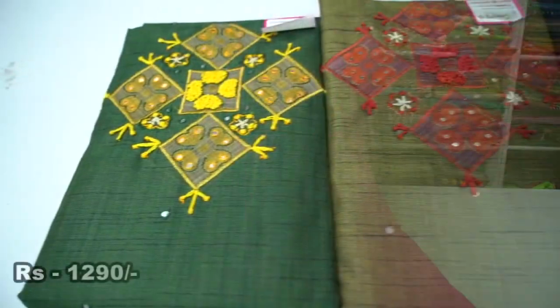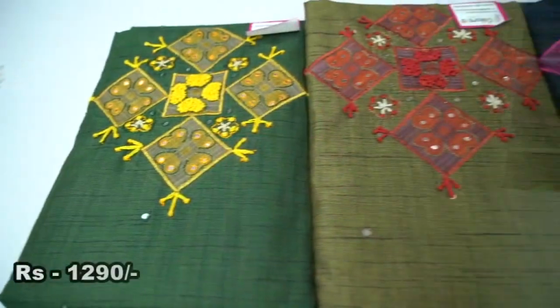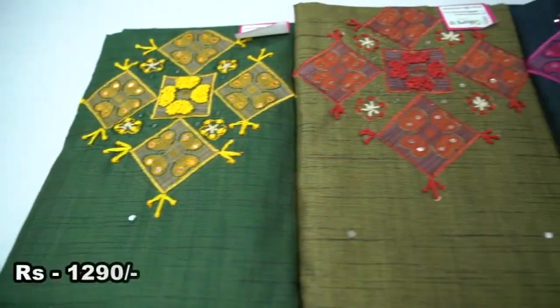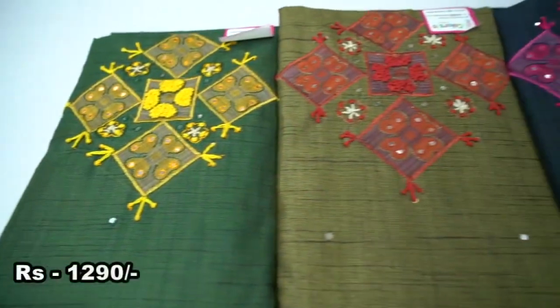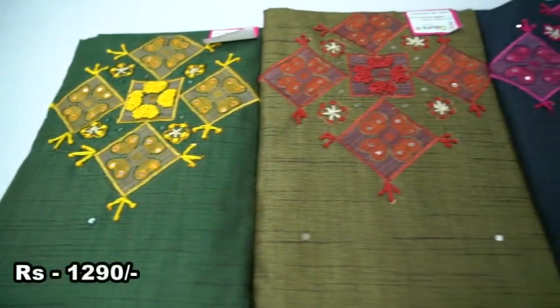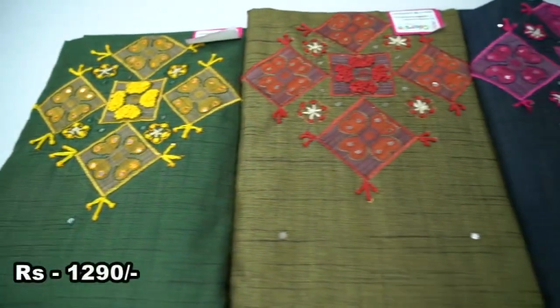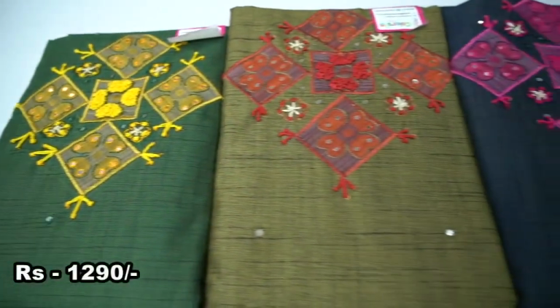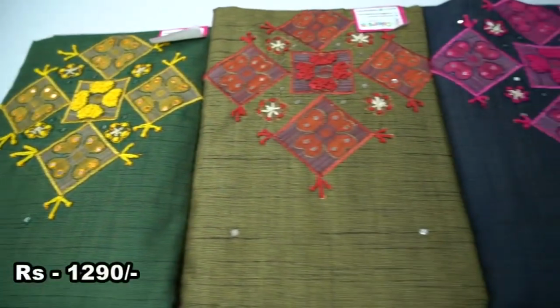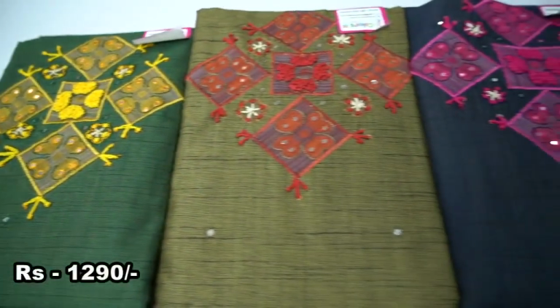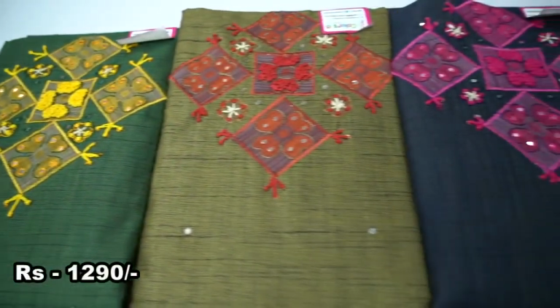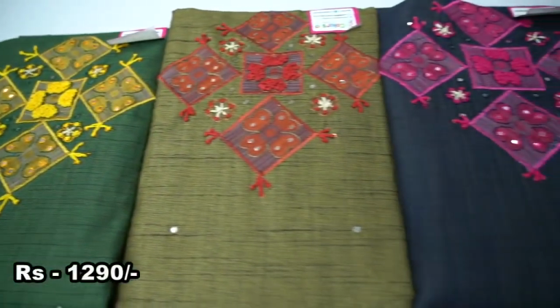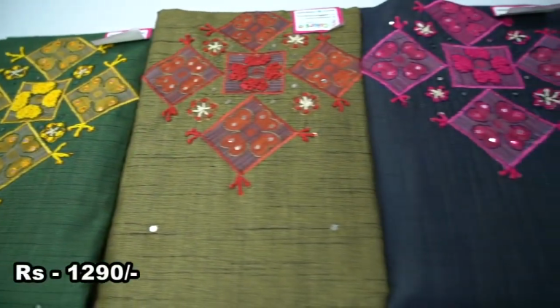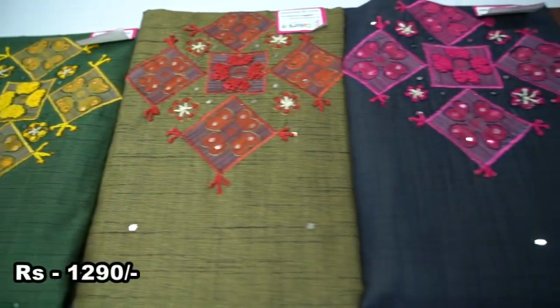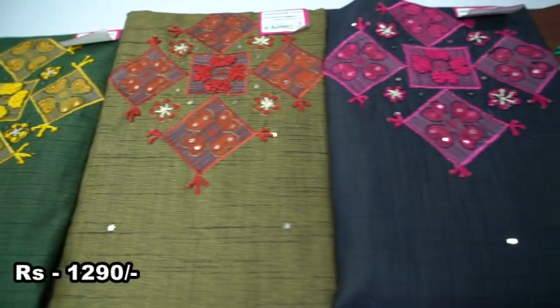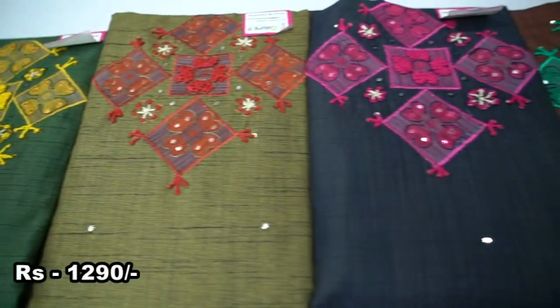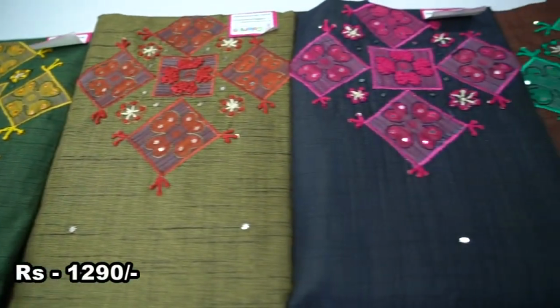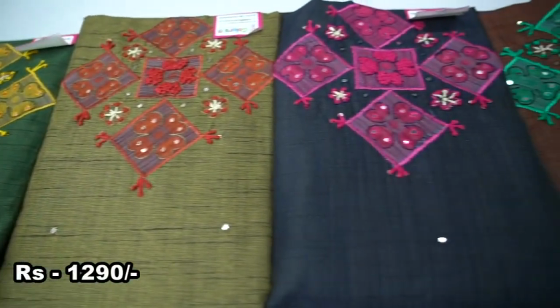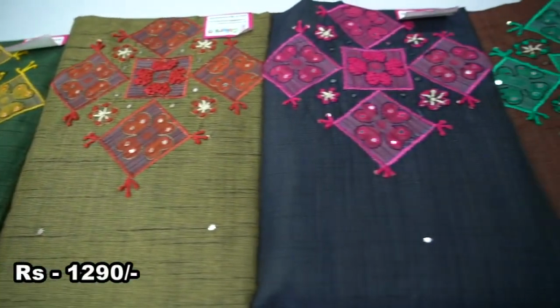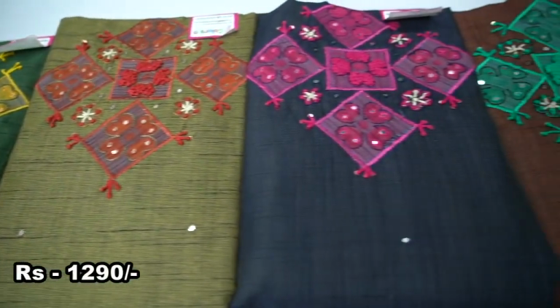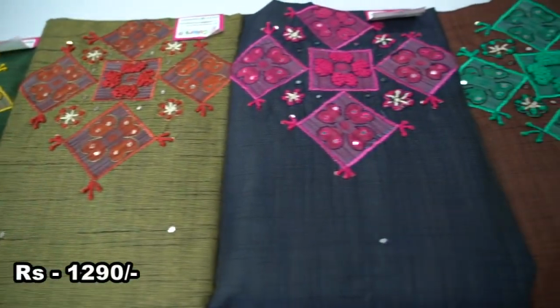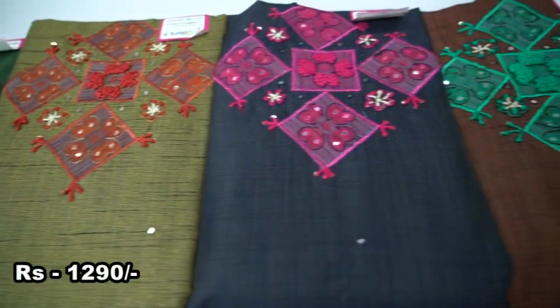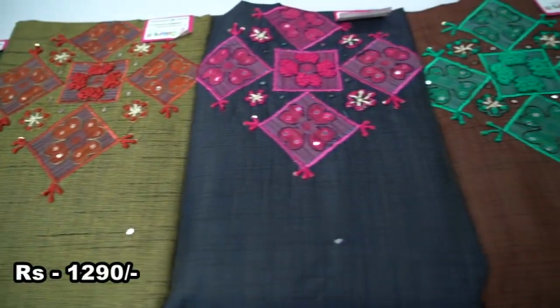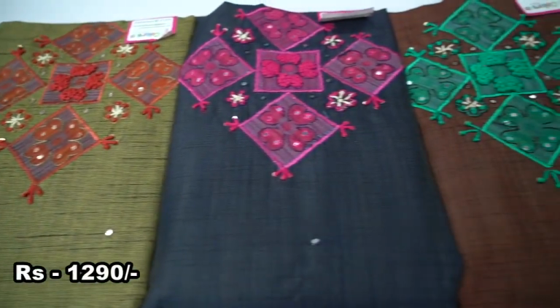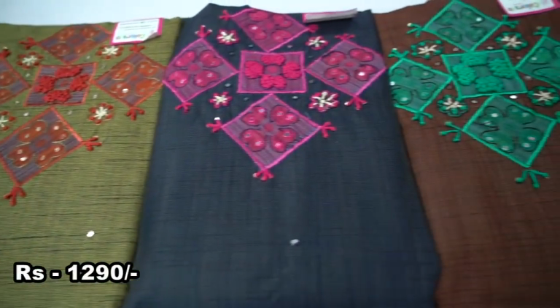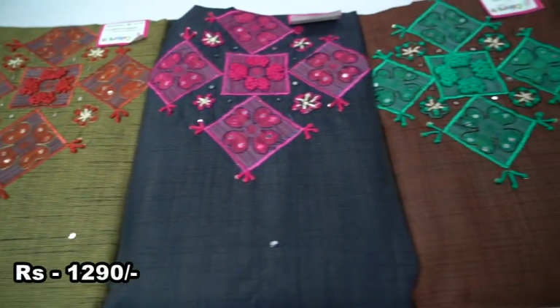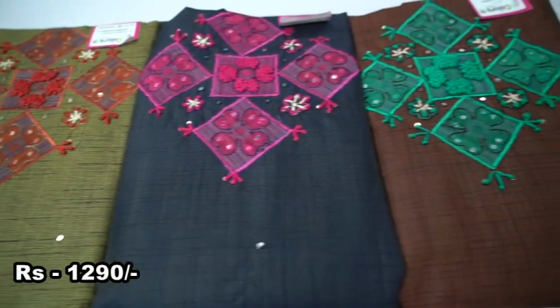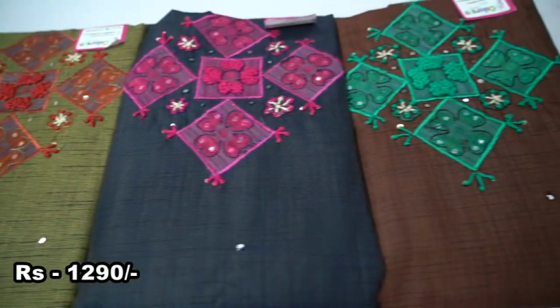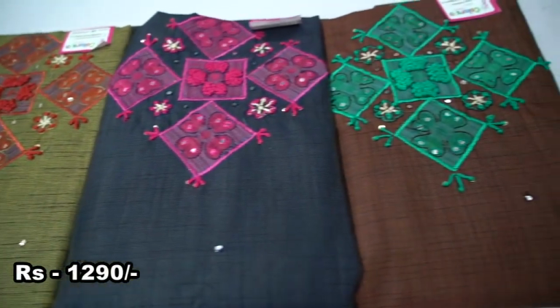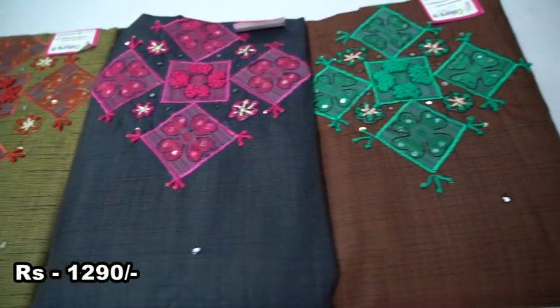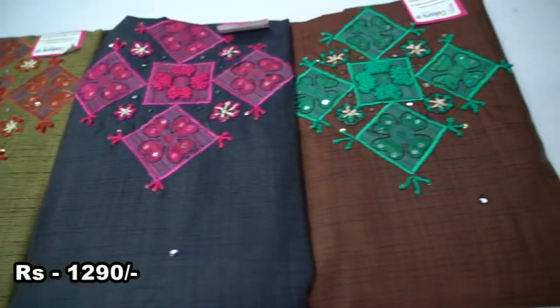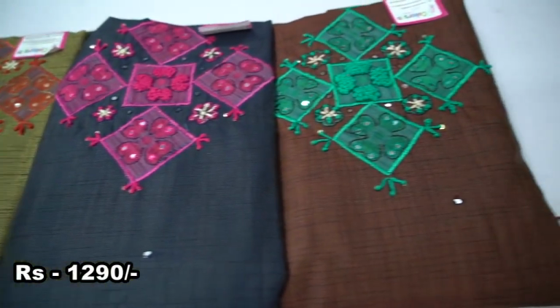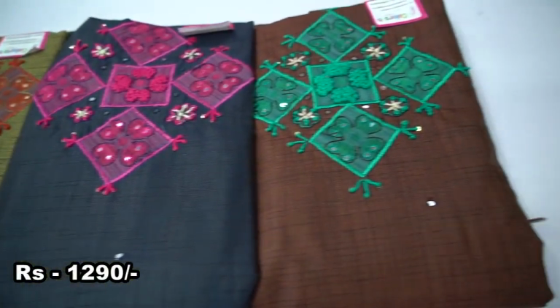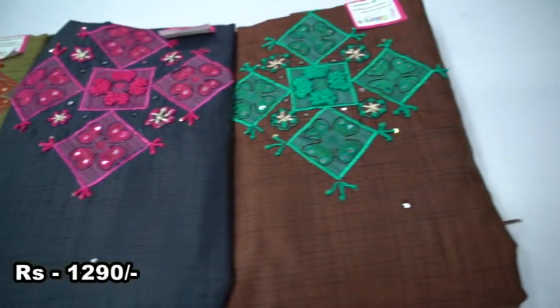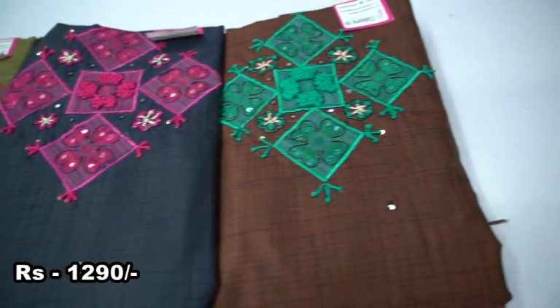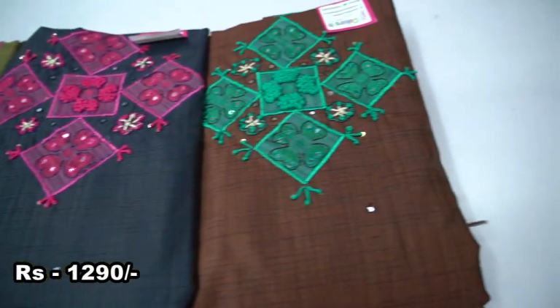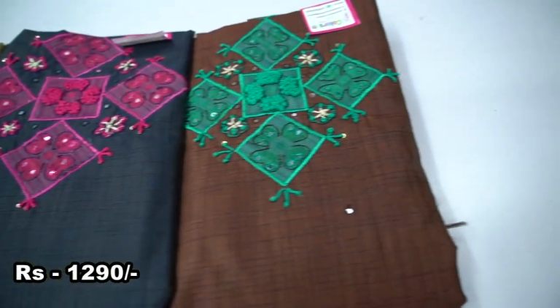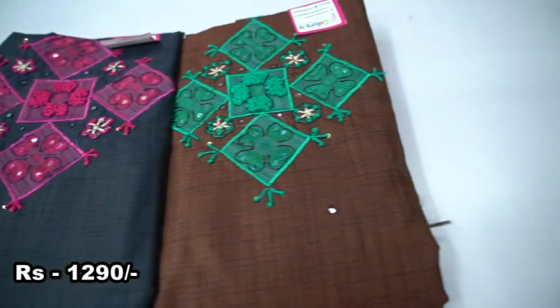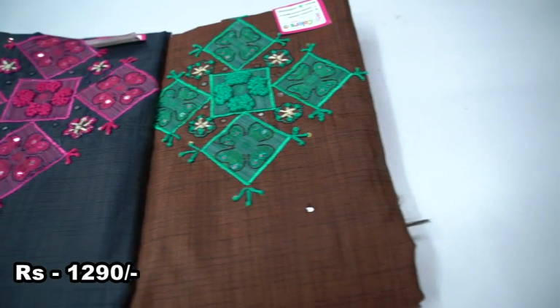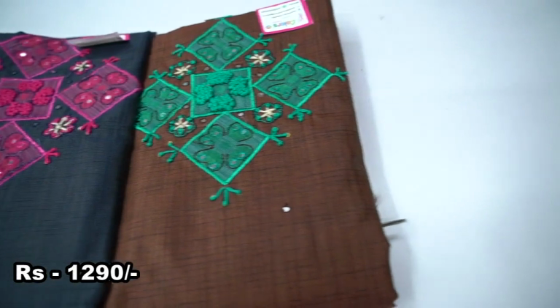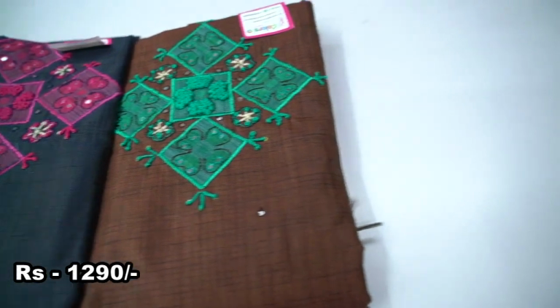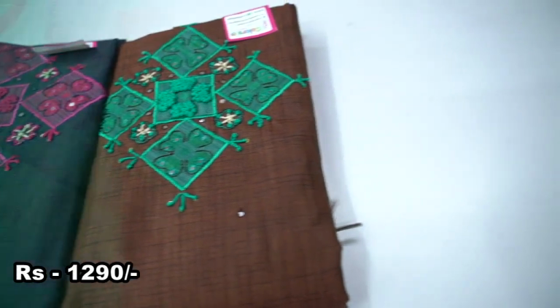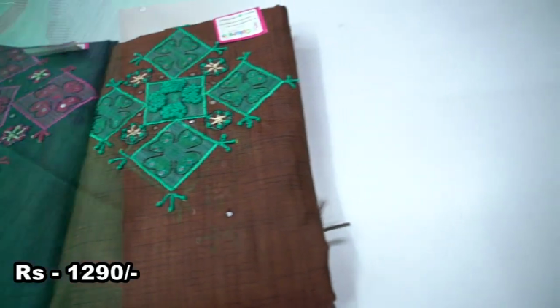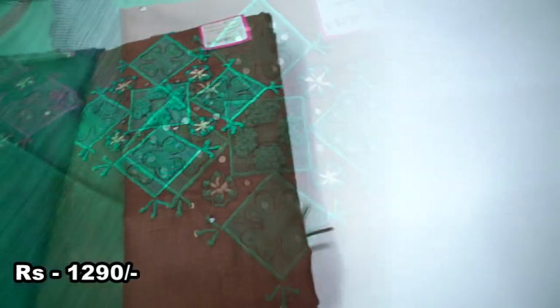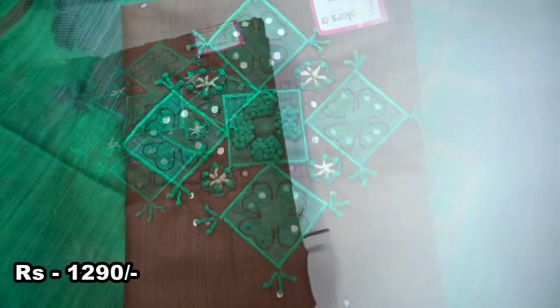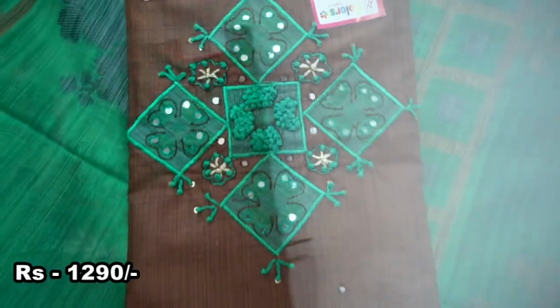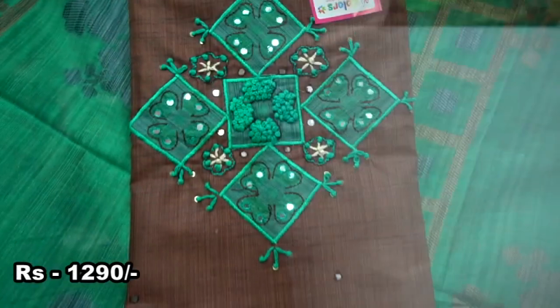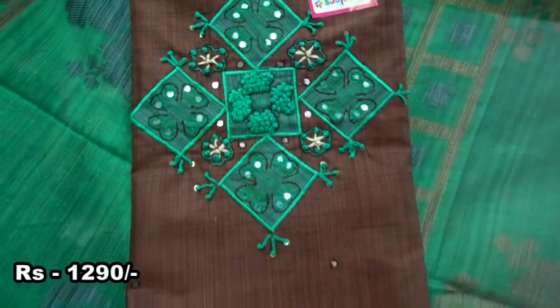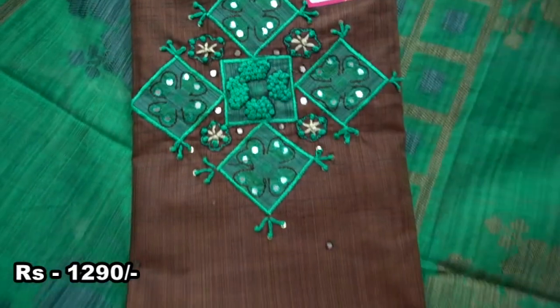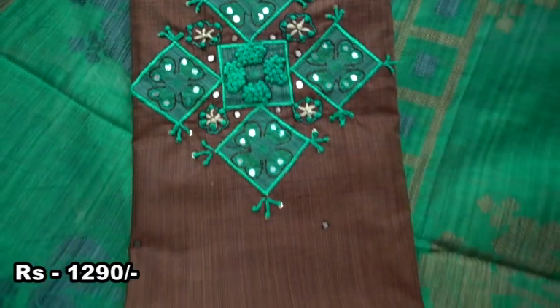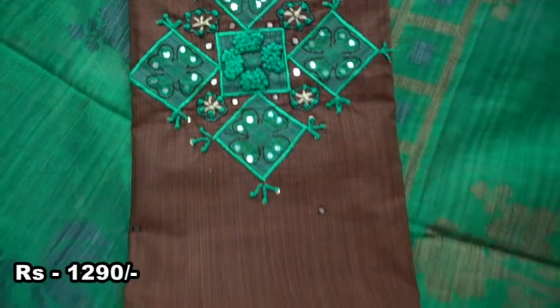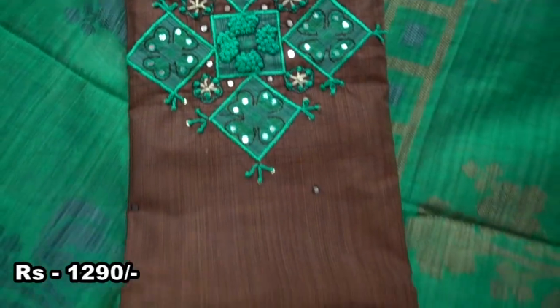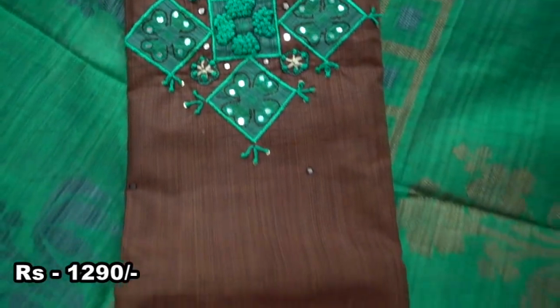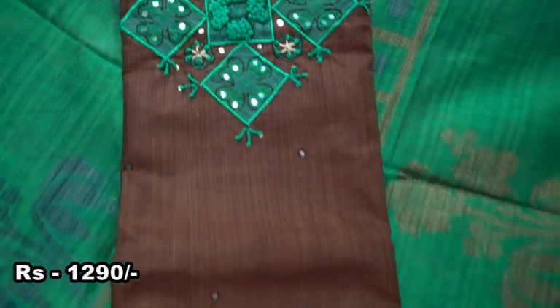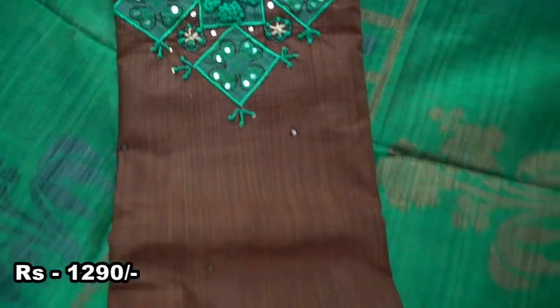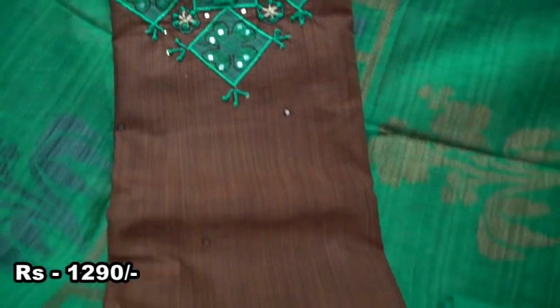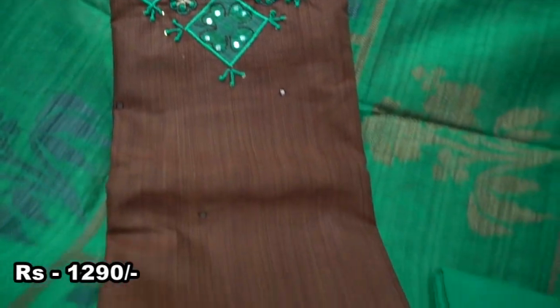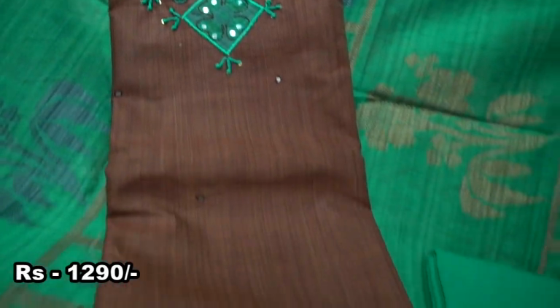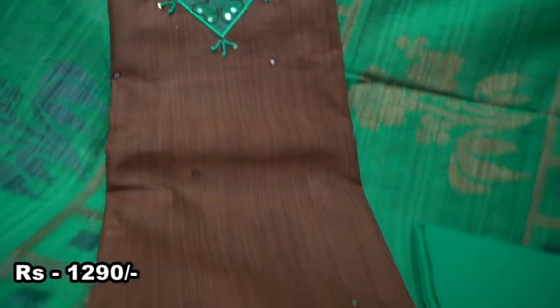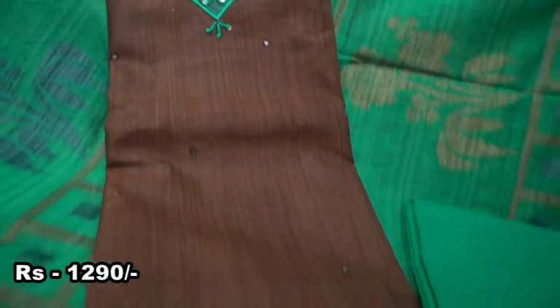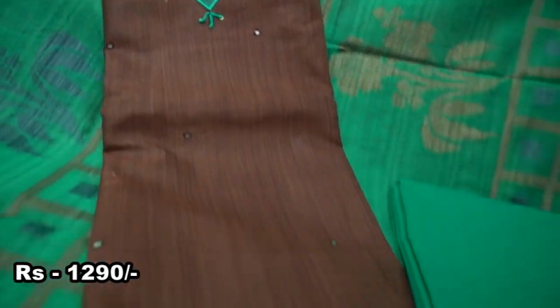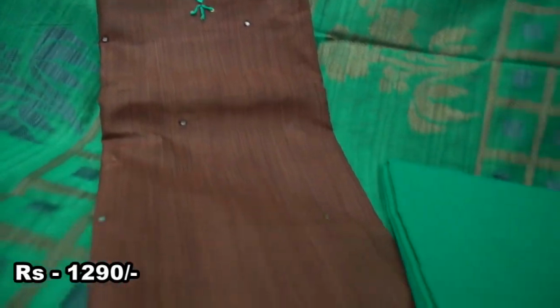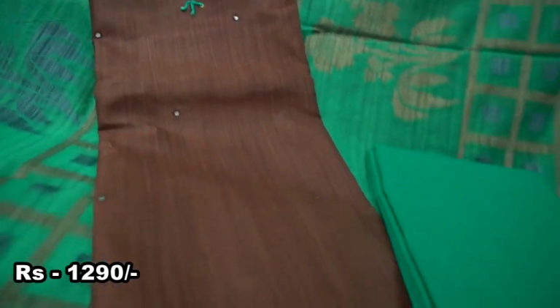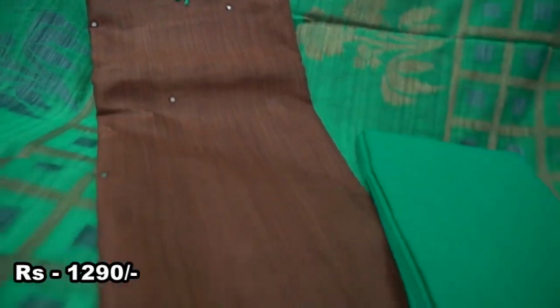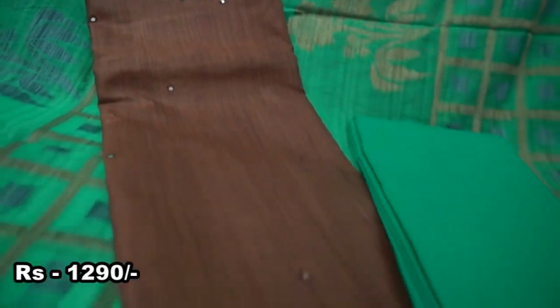Now we have fuzzy cotton. We are making fickle gray color with amazing work. We're also seeing black interesting designs.